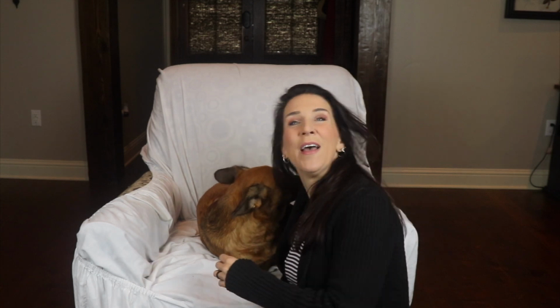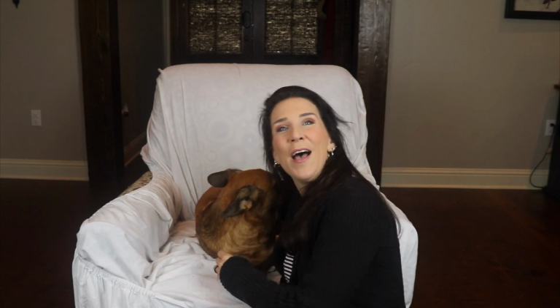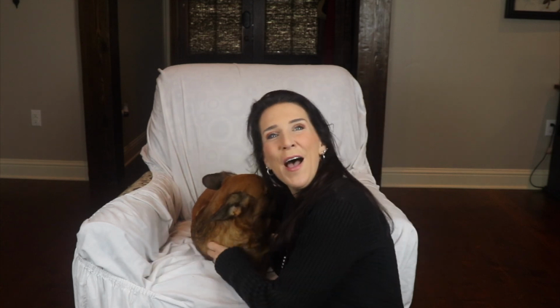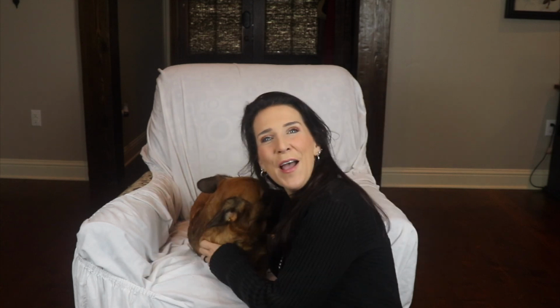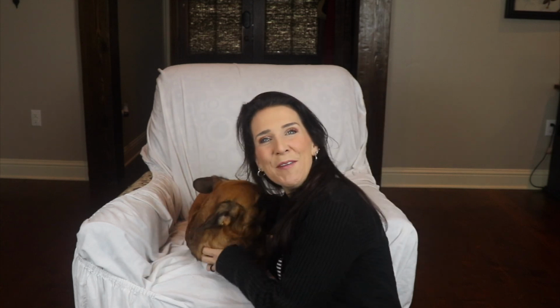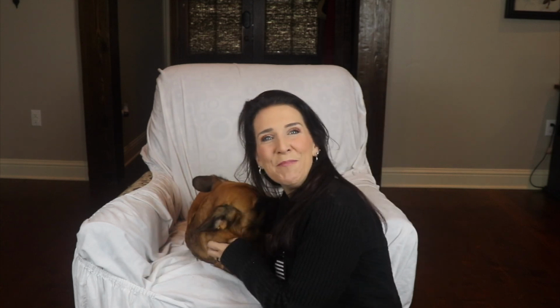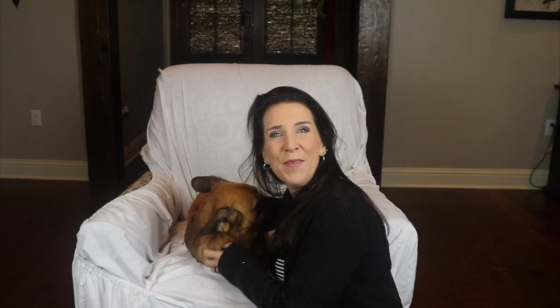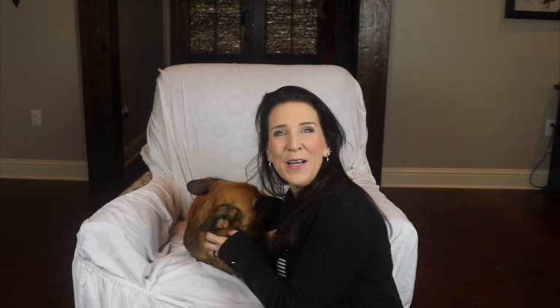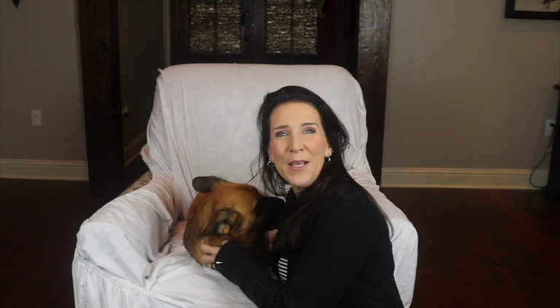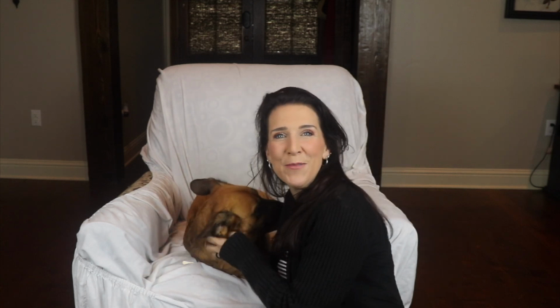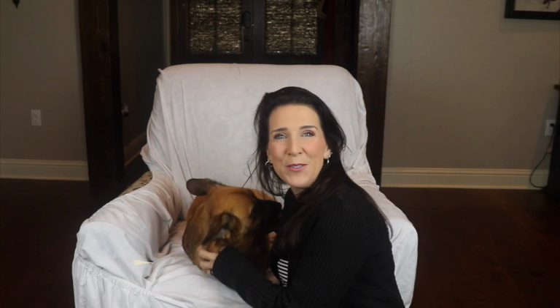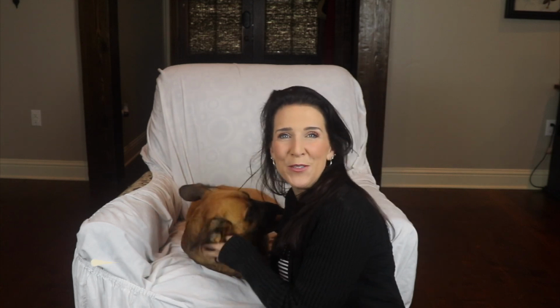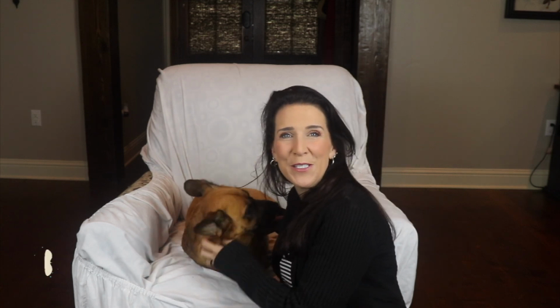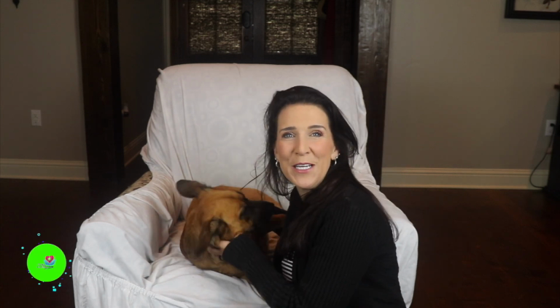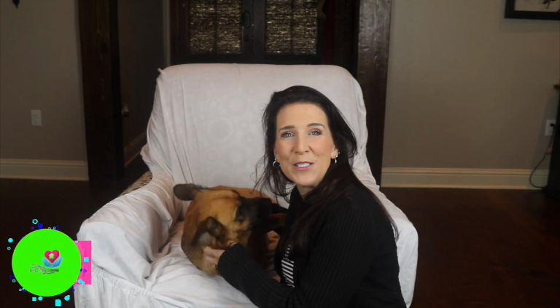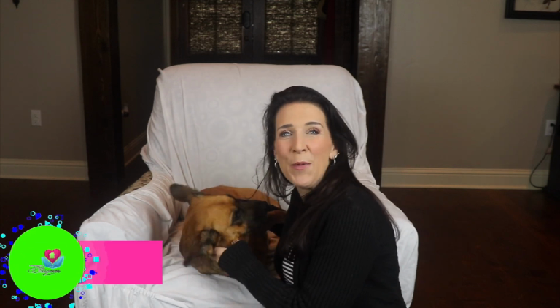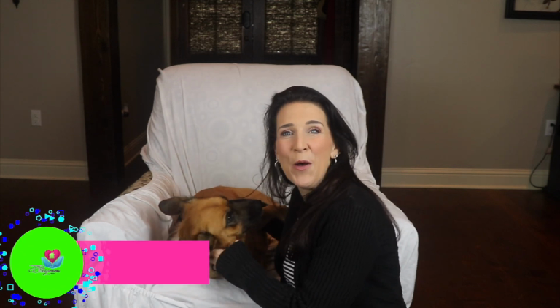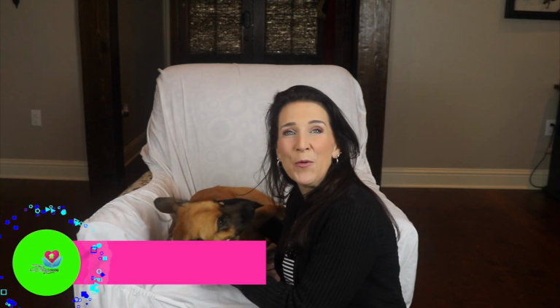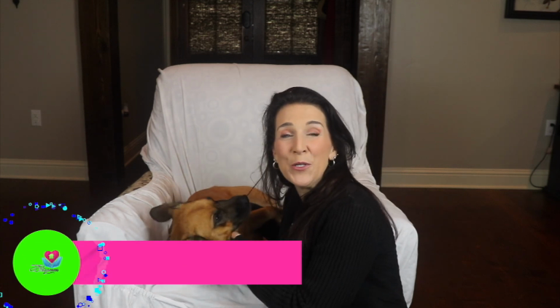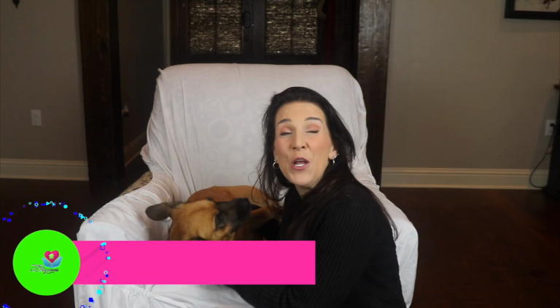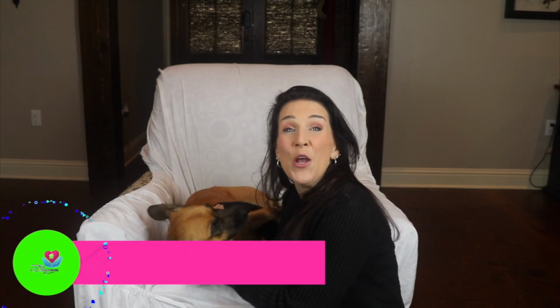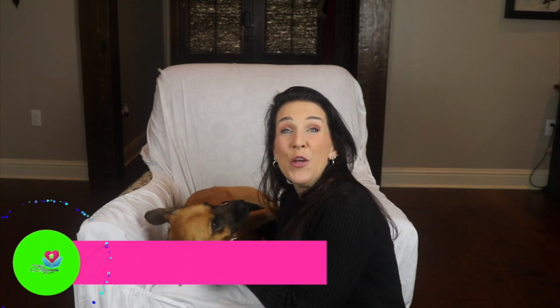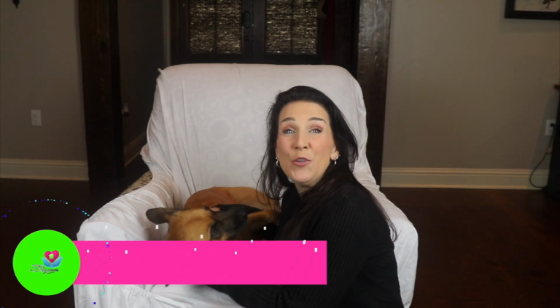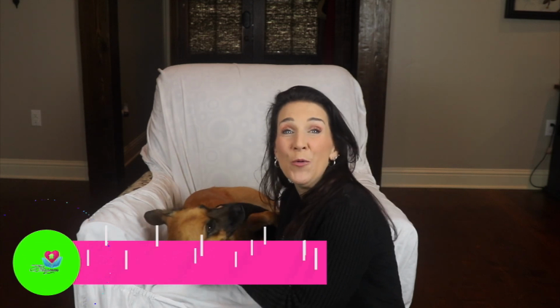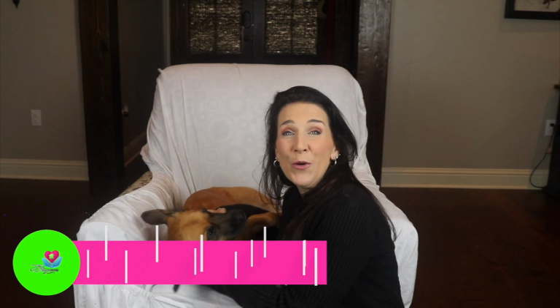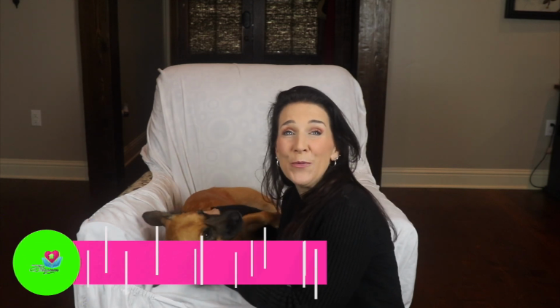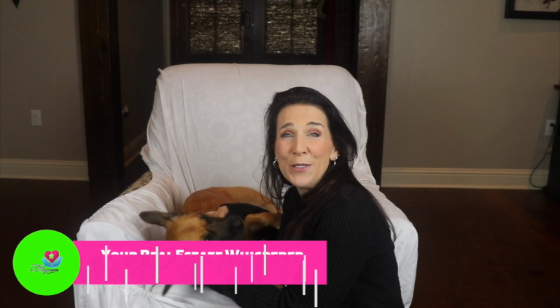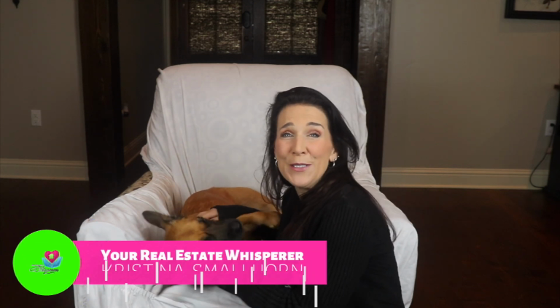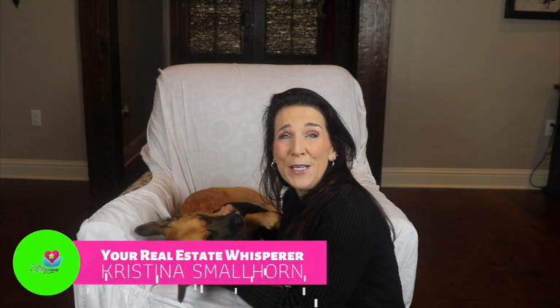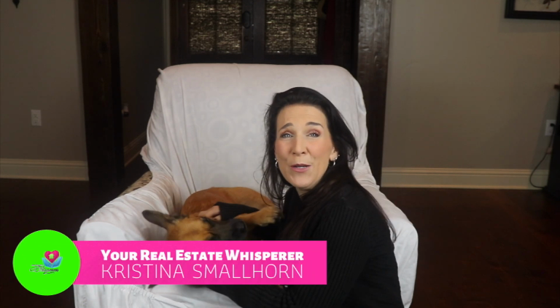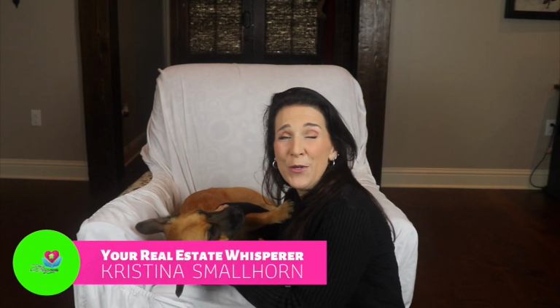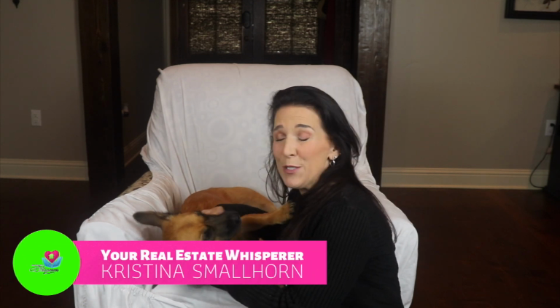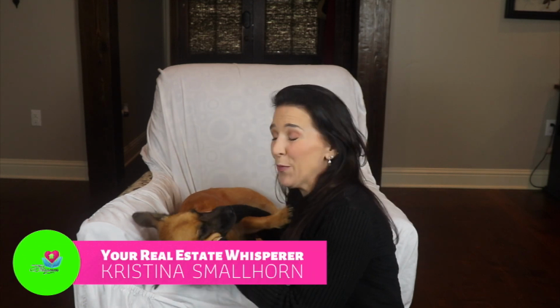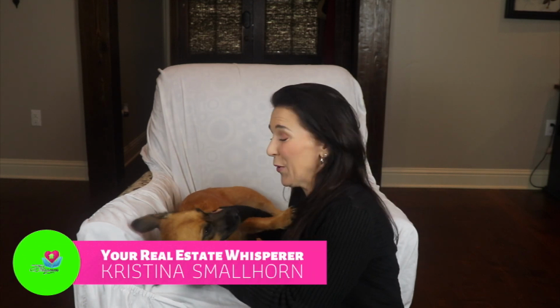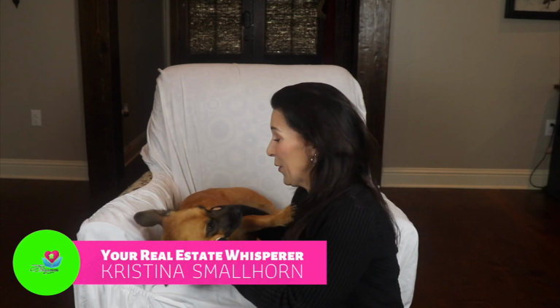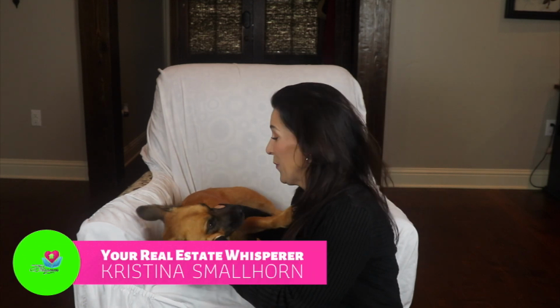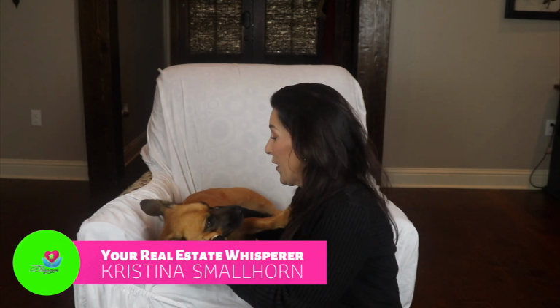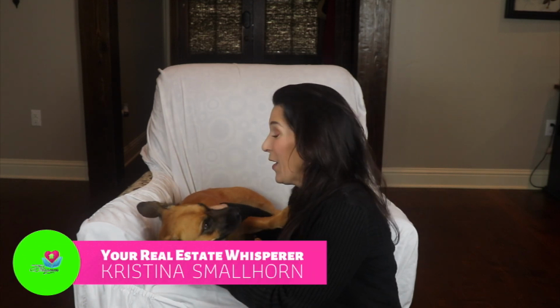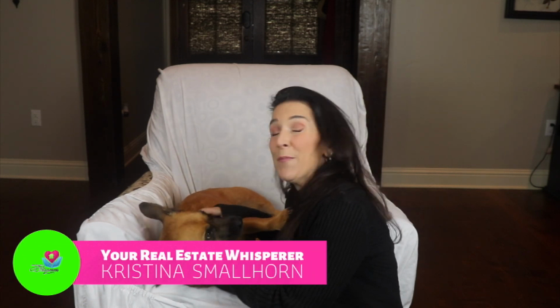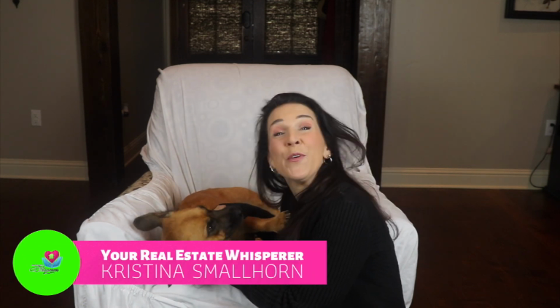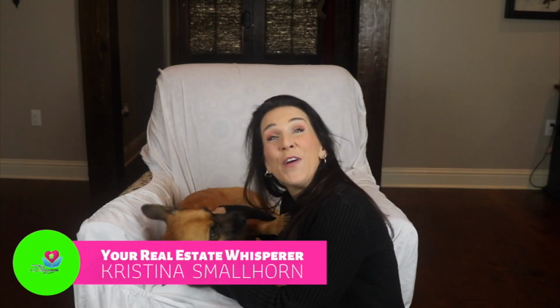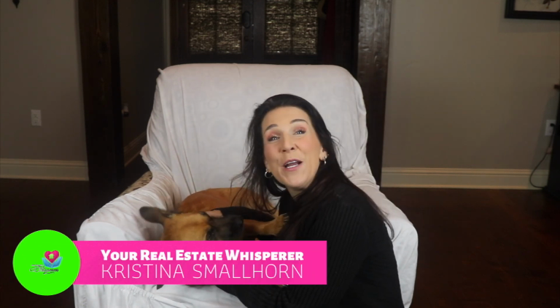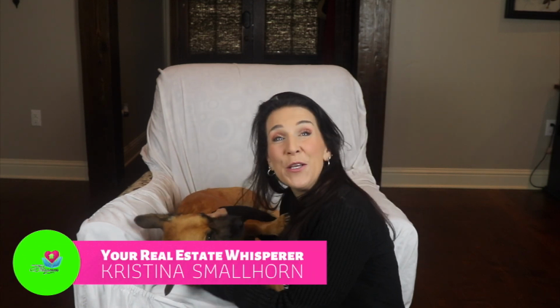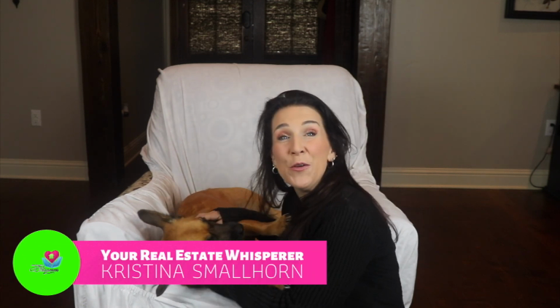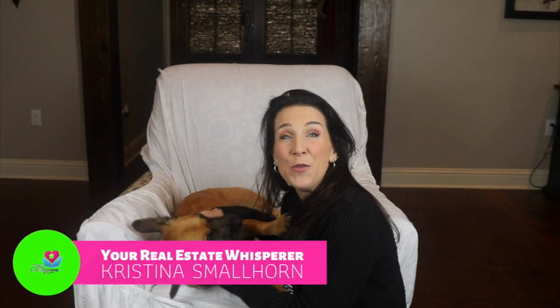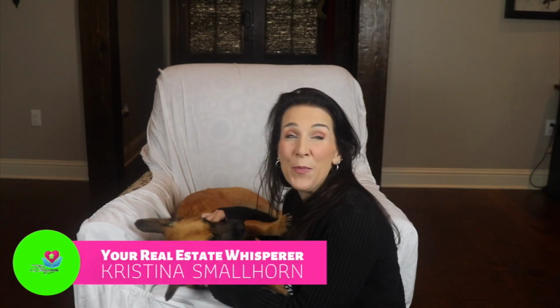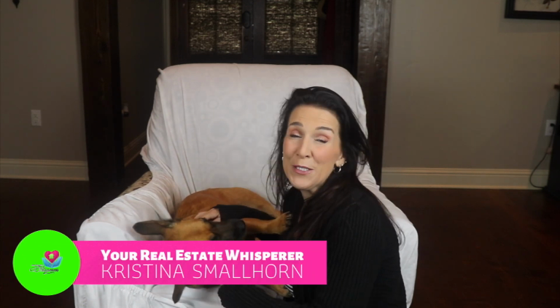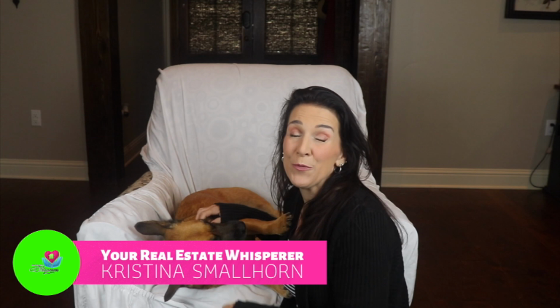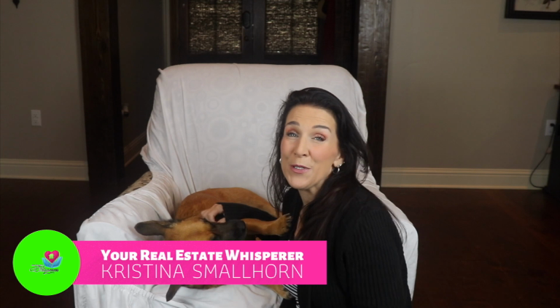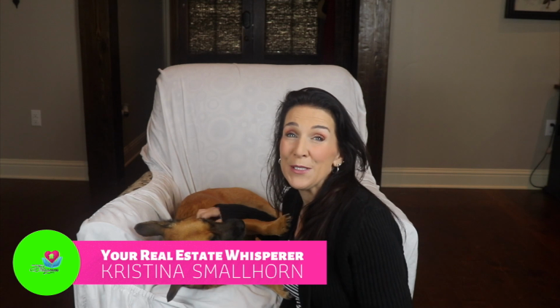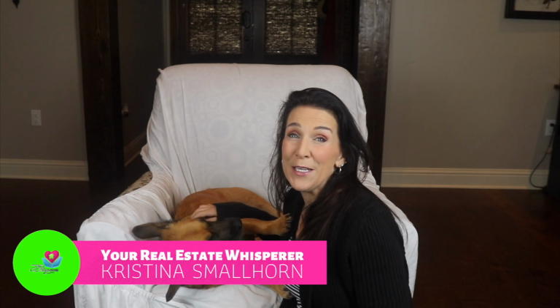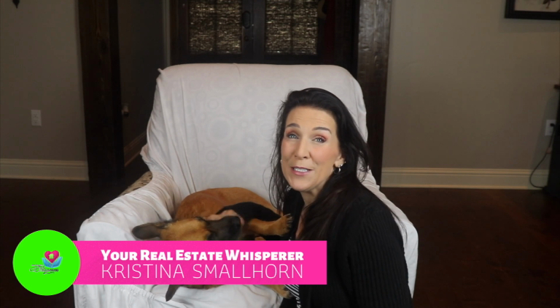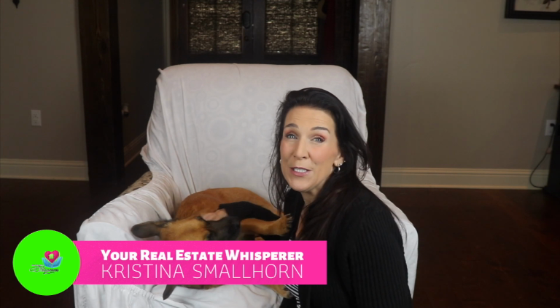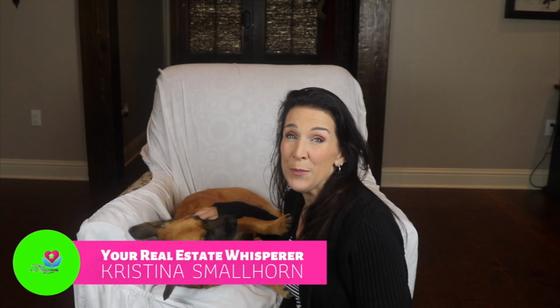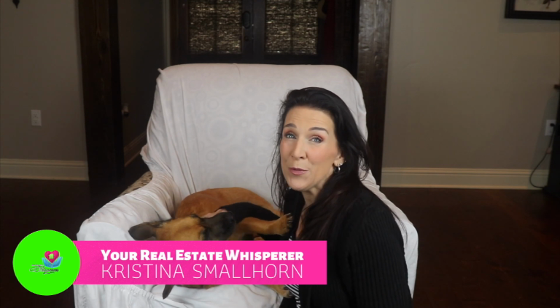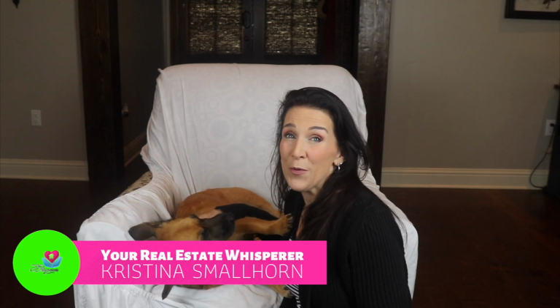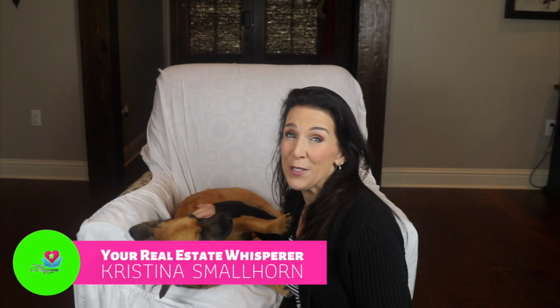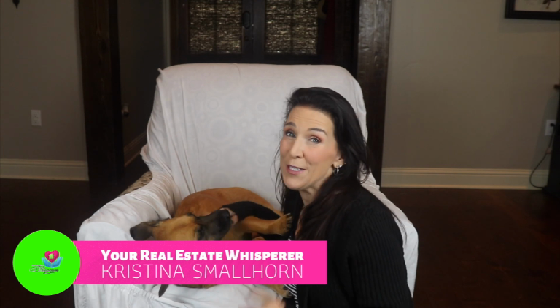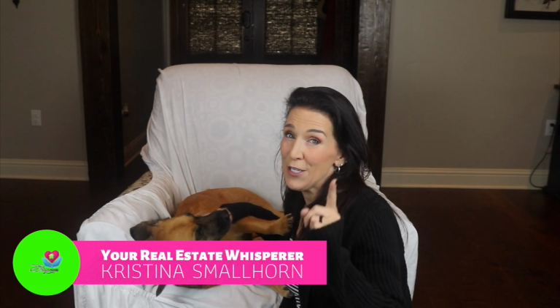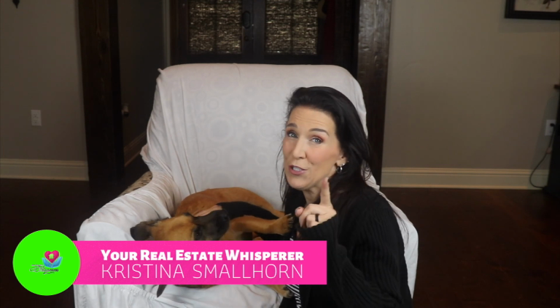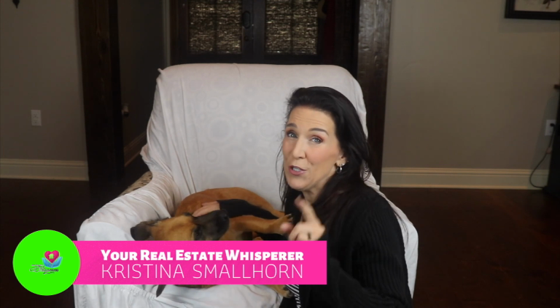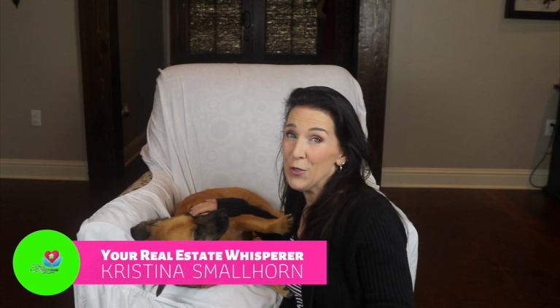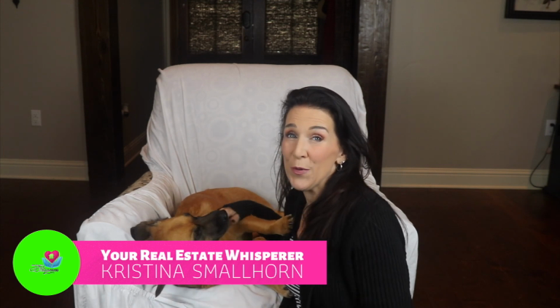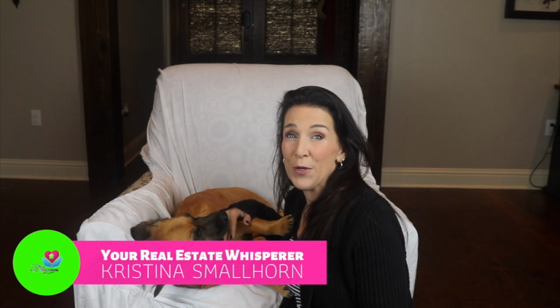Hi, my name is Christina Smallhorn, your real estate whisperer, providing you the best real estate tips with a dash of humor.